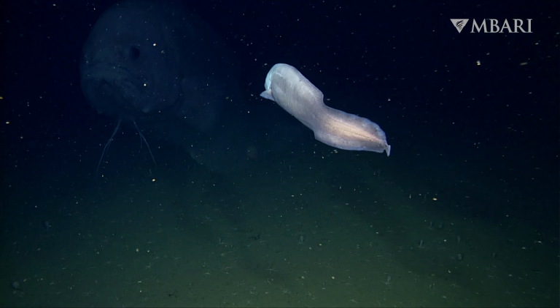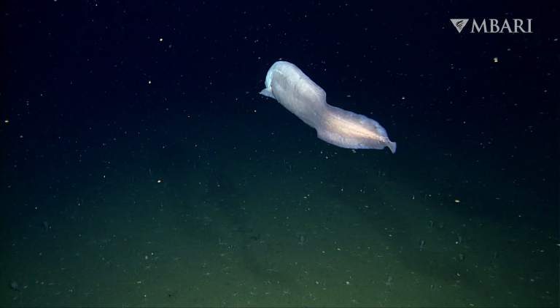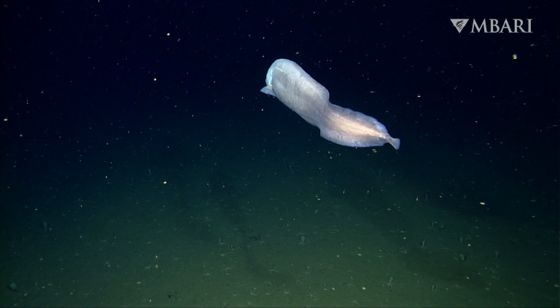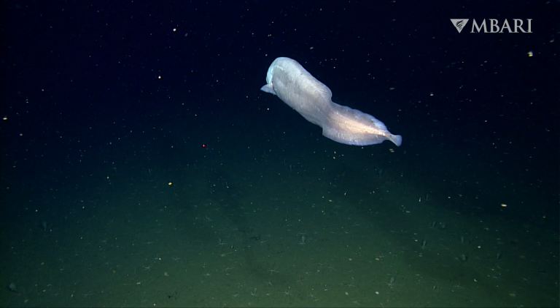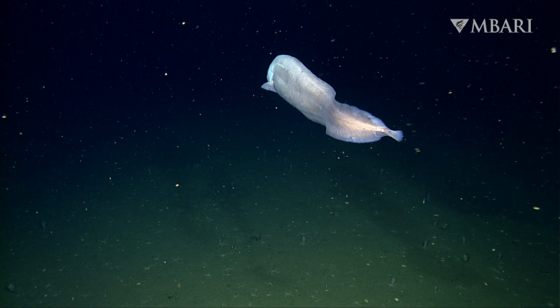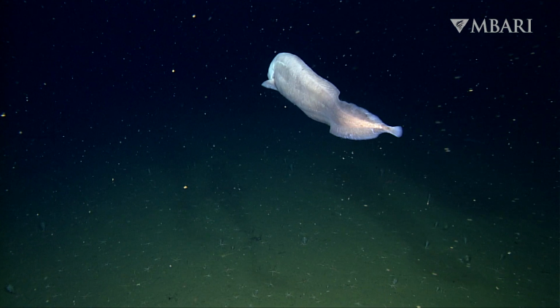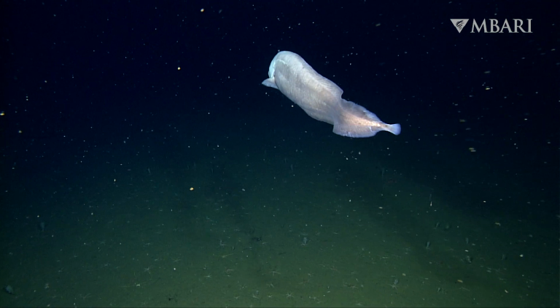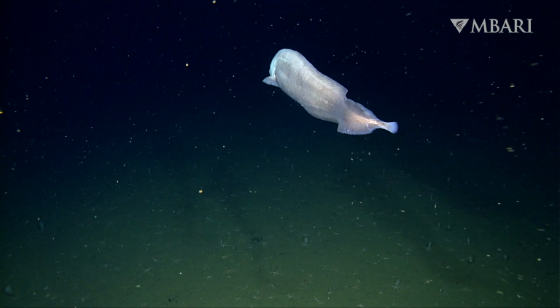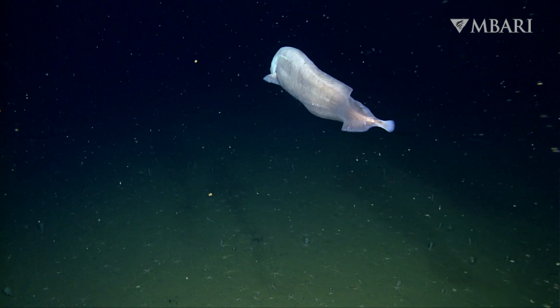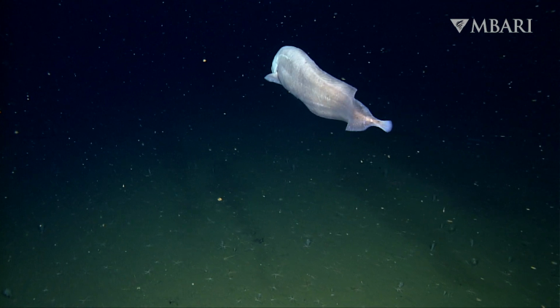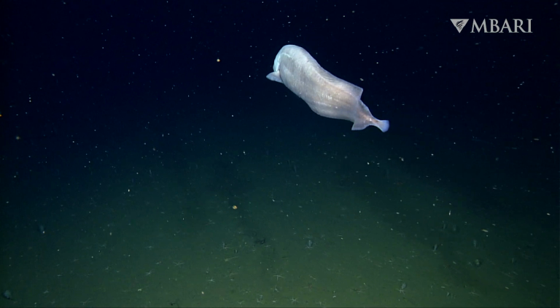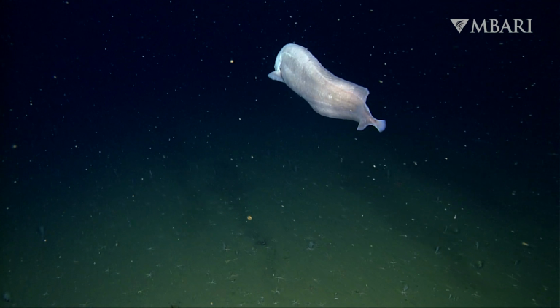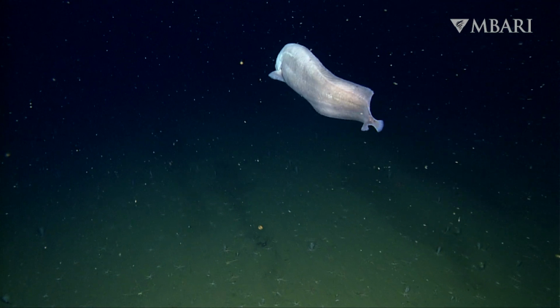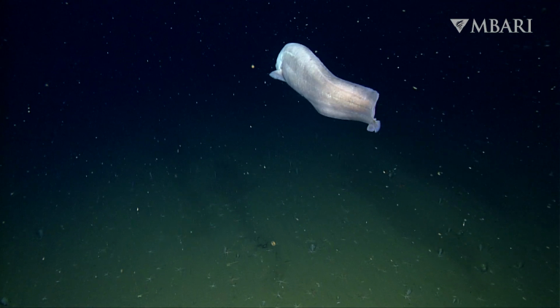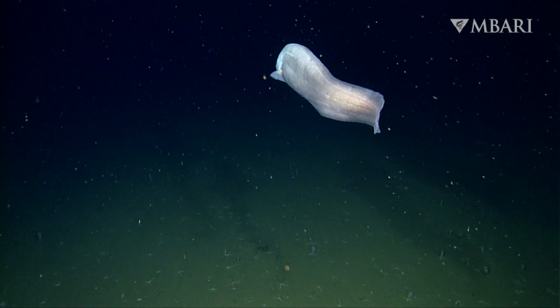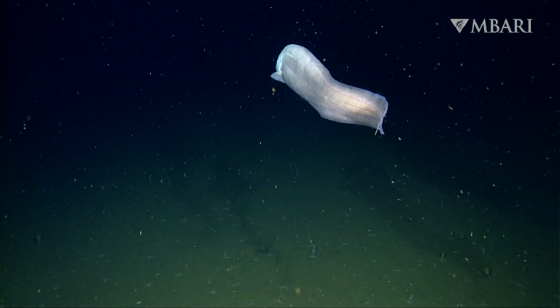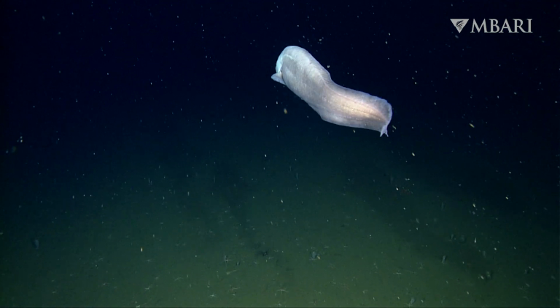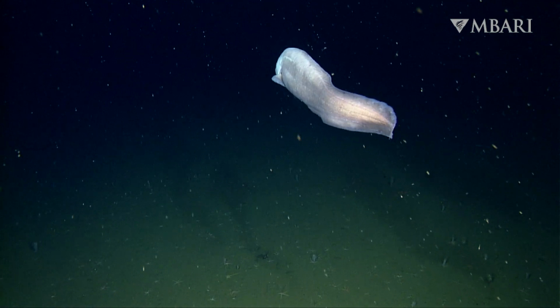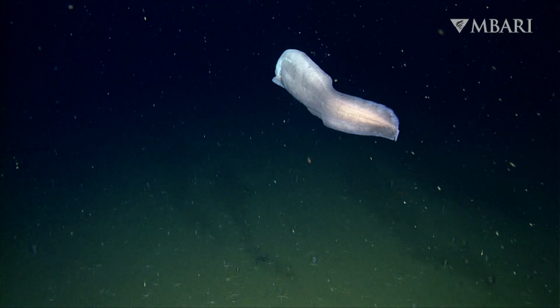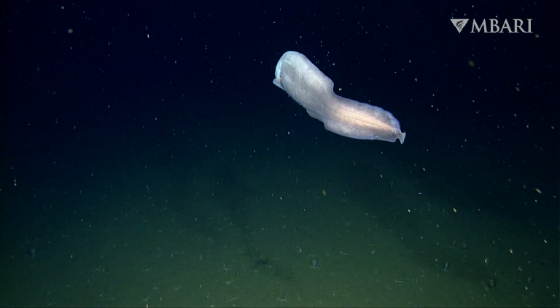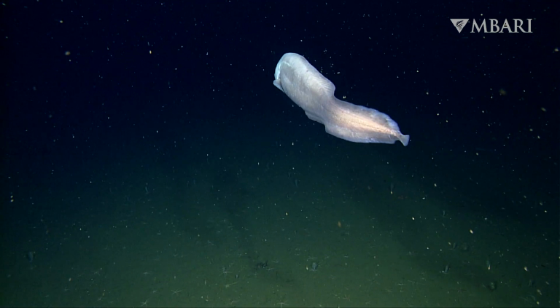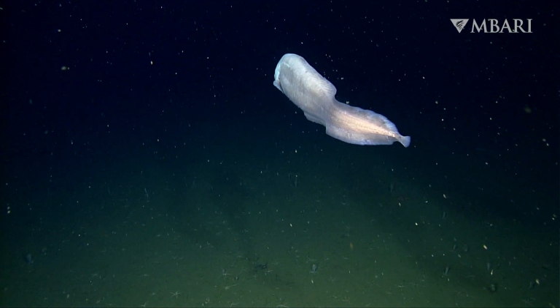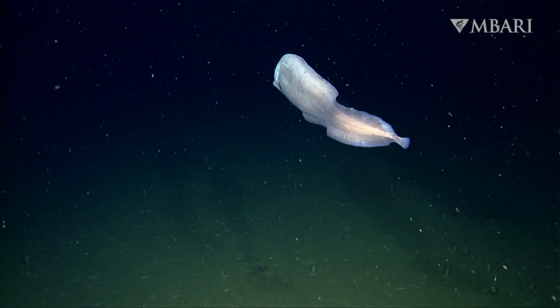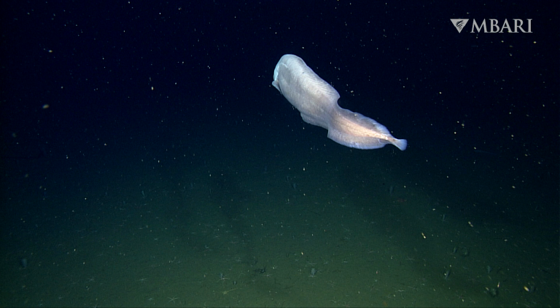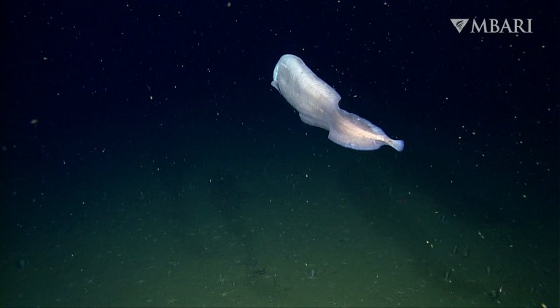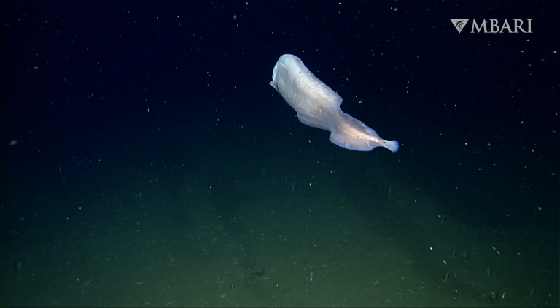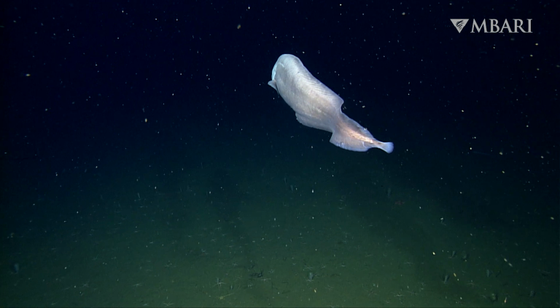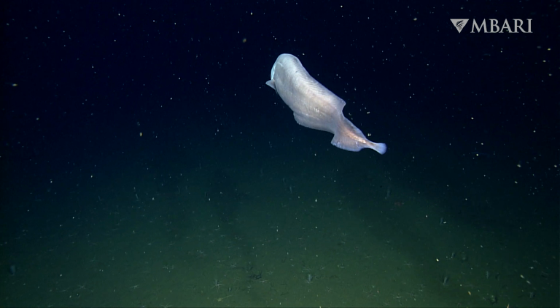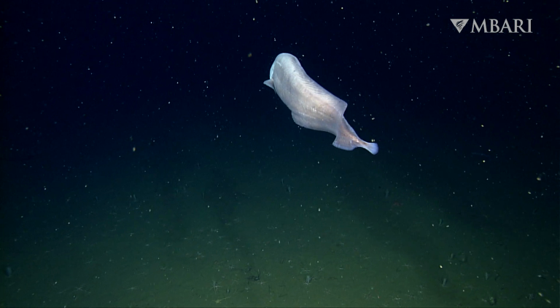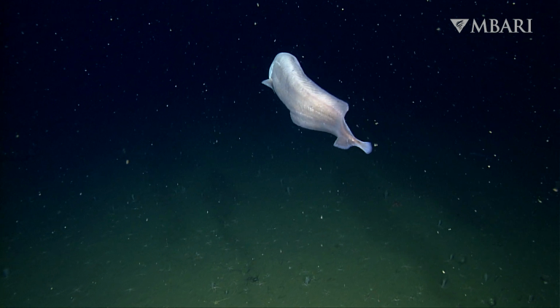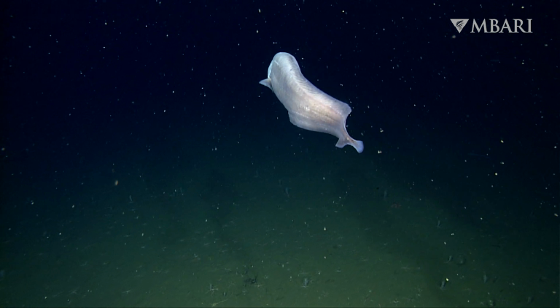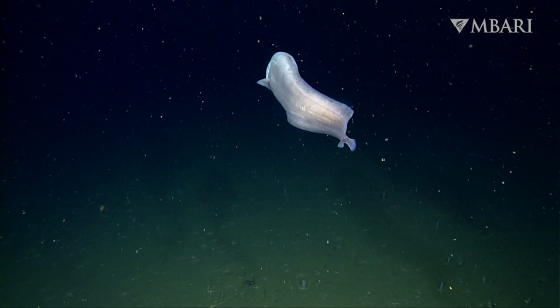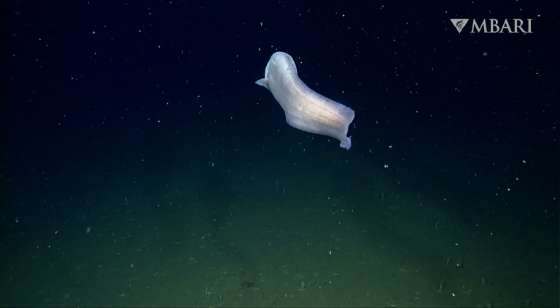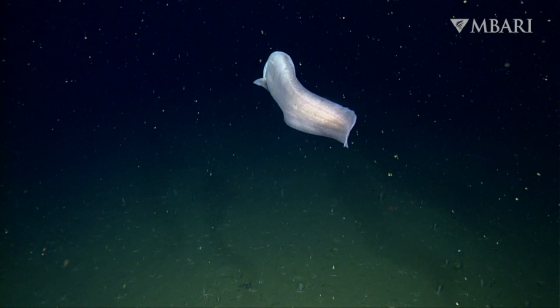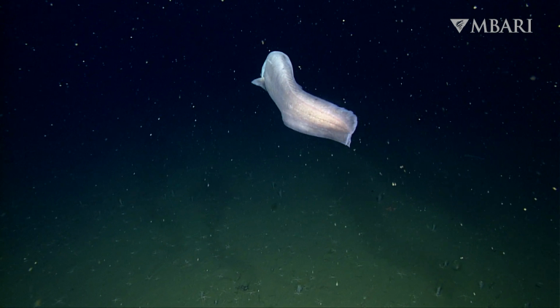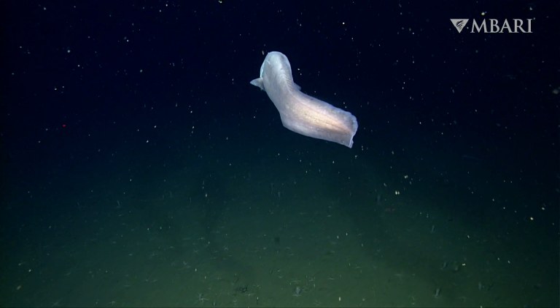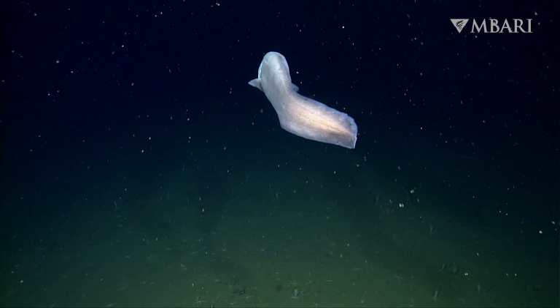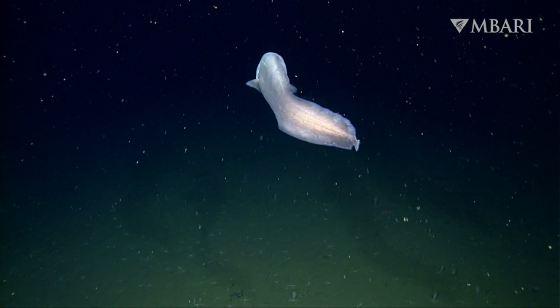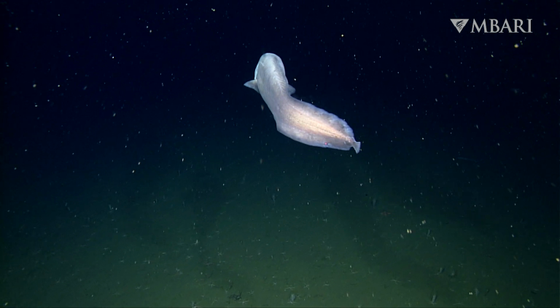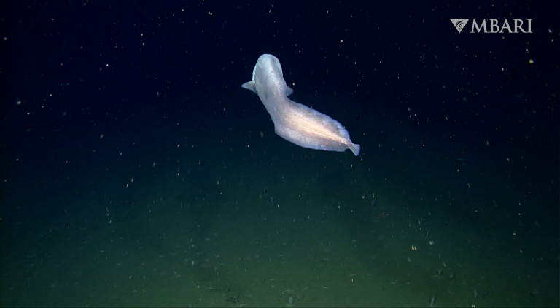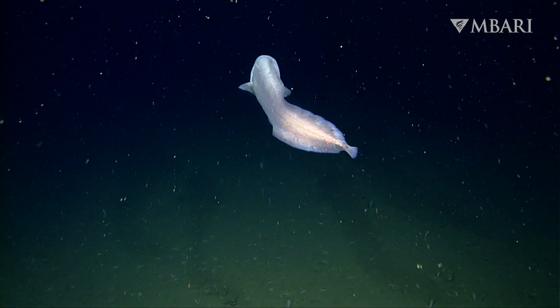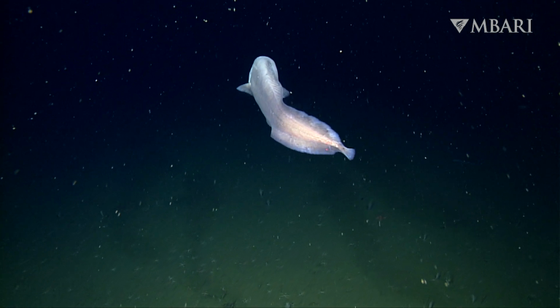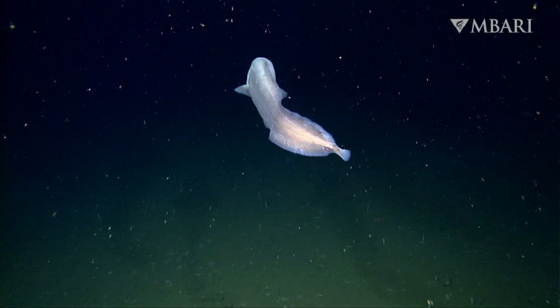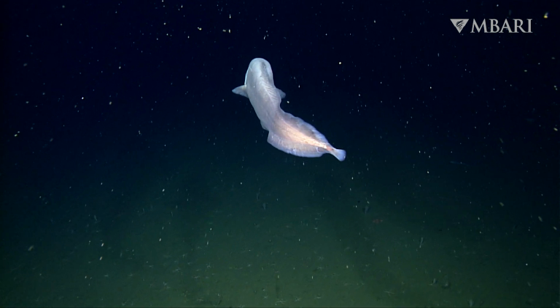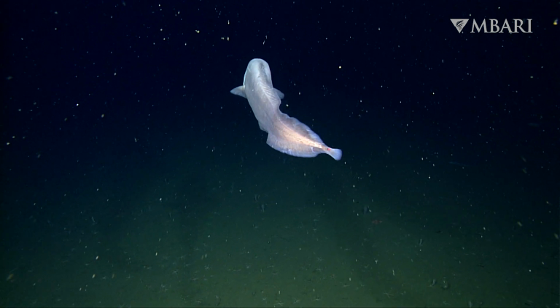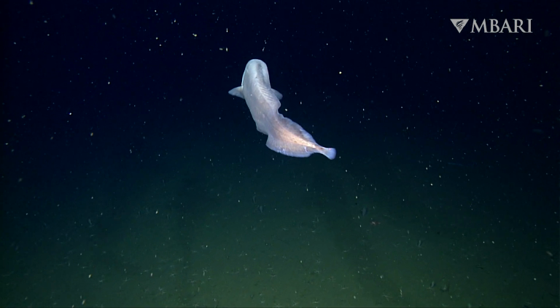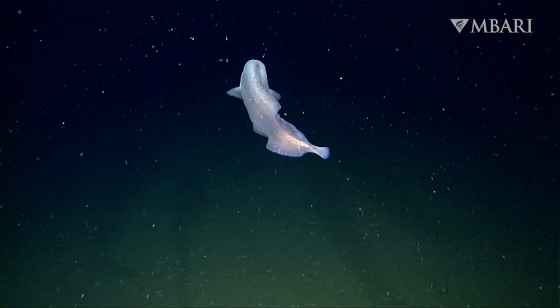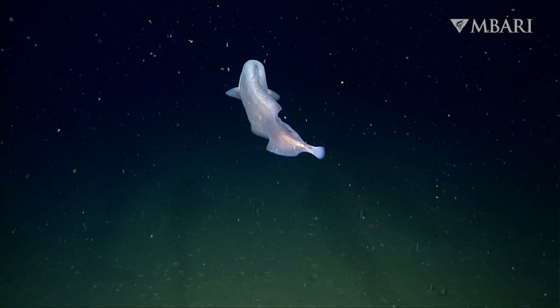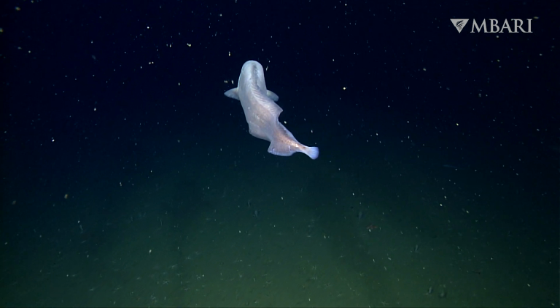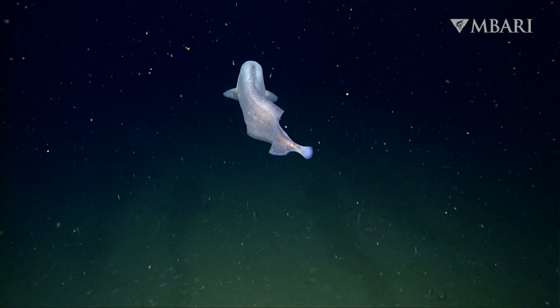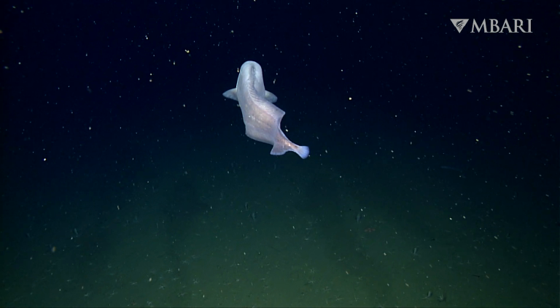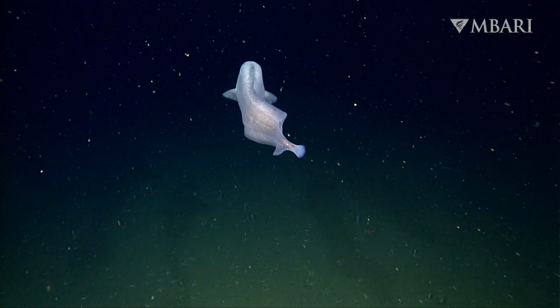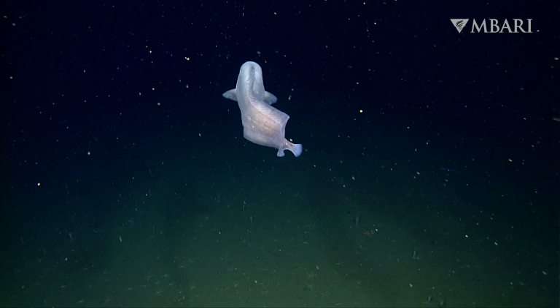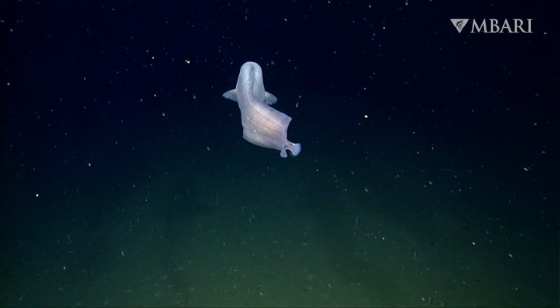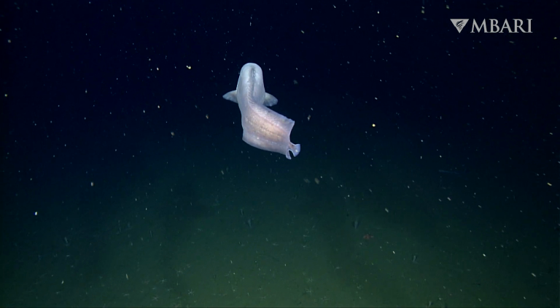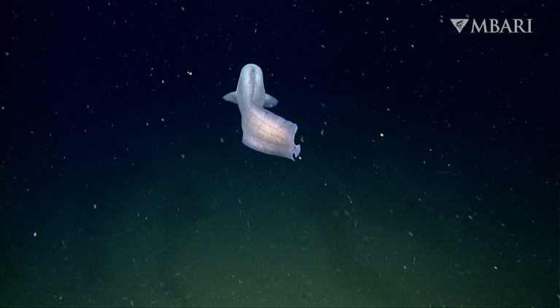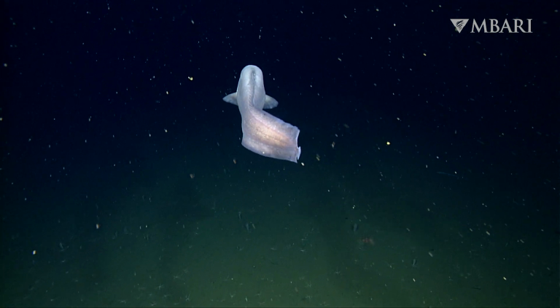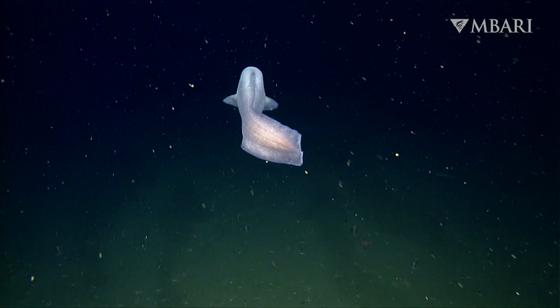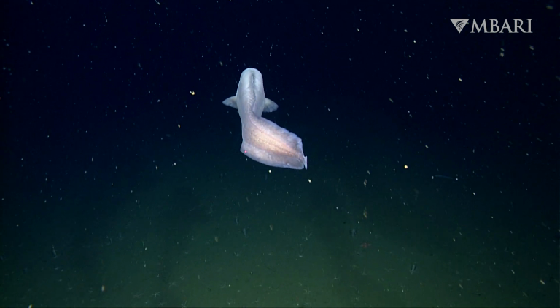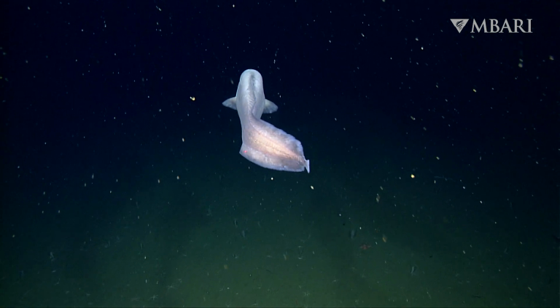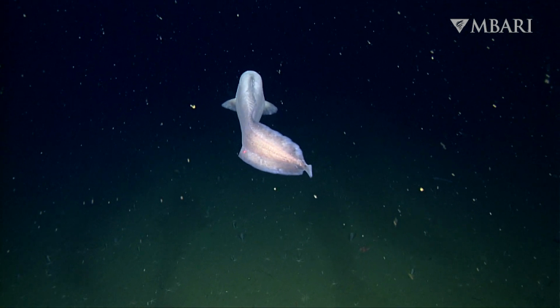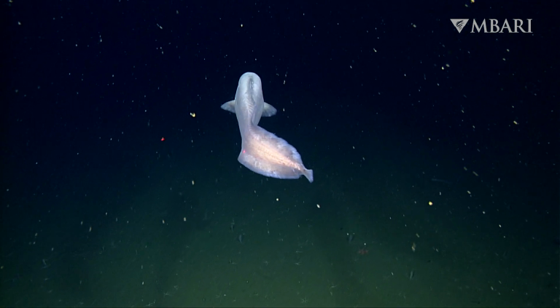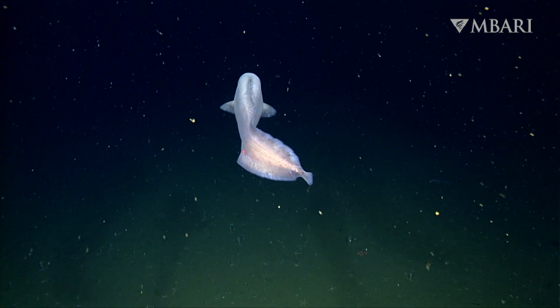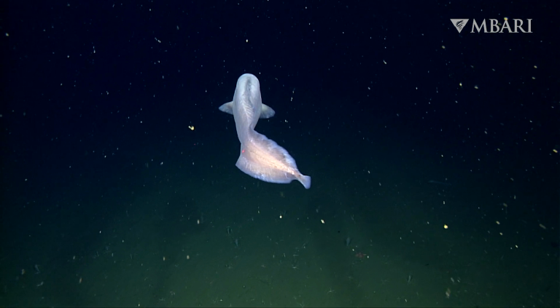On the abyssal sea floor, it's mud as far as the eye can see, and food can seem scarce unless you know where to look.